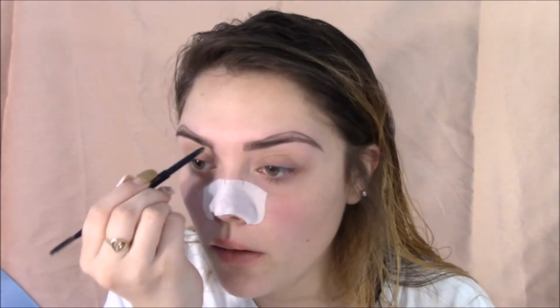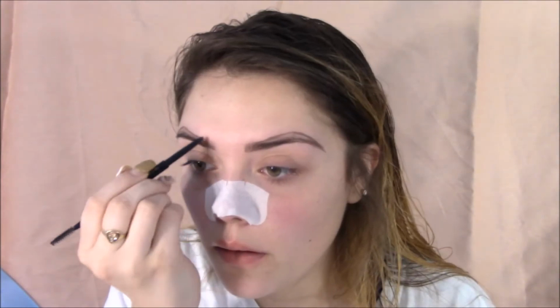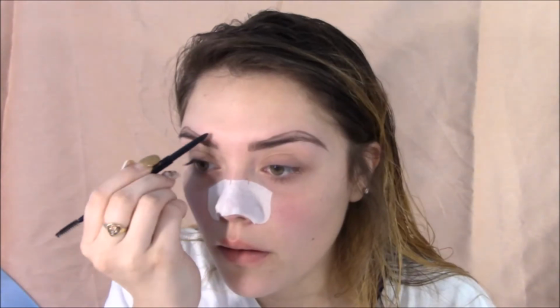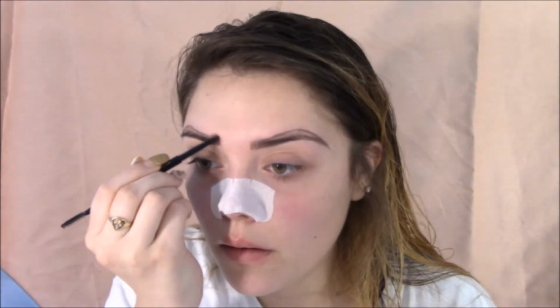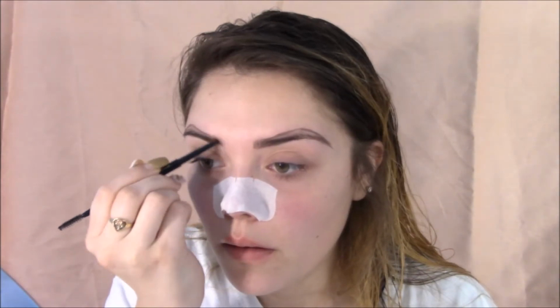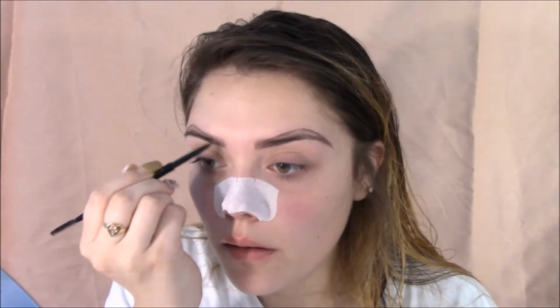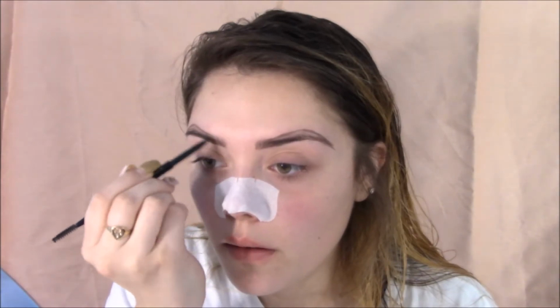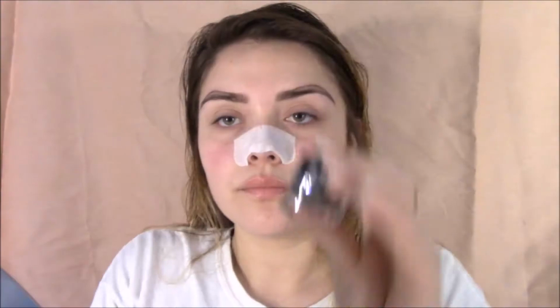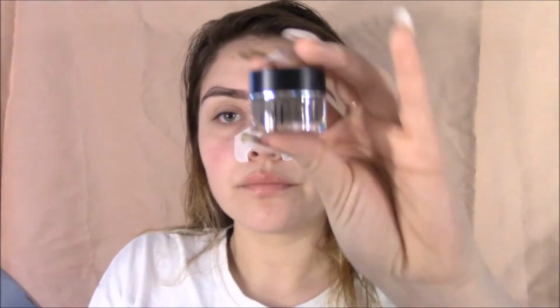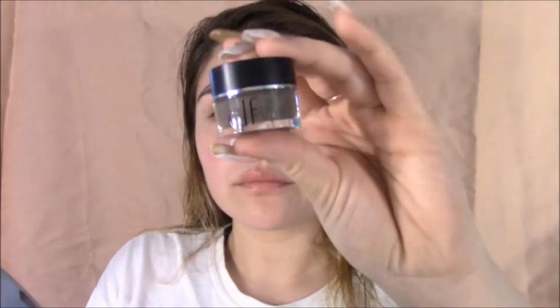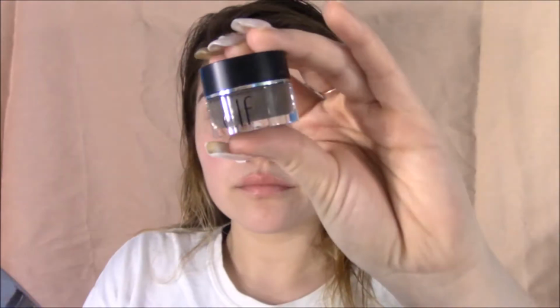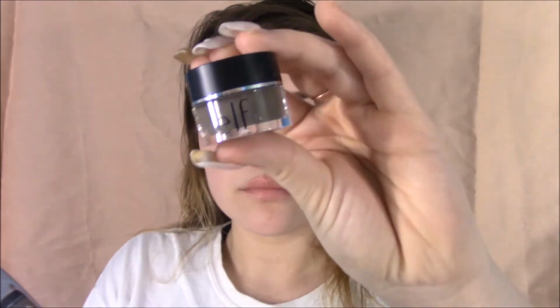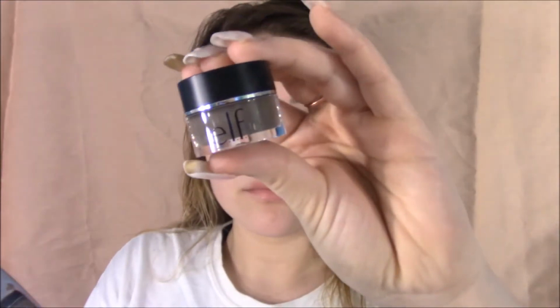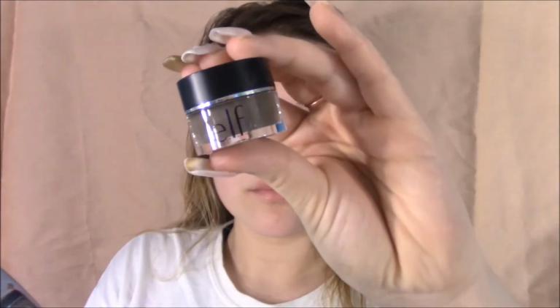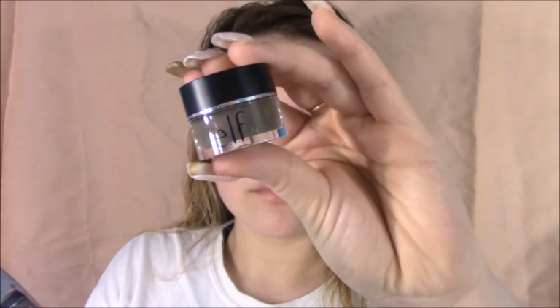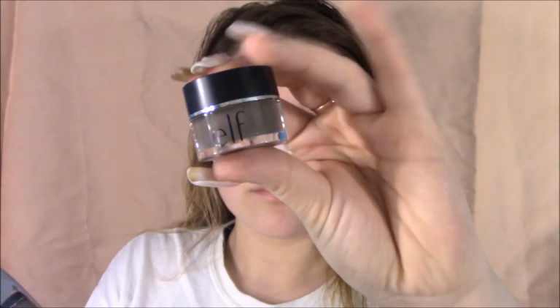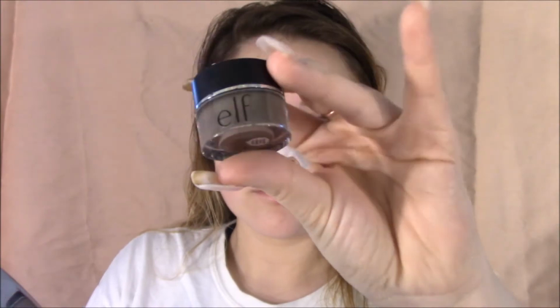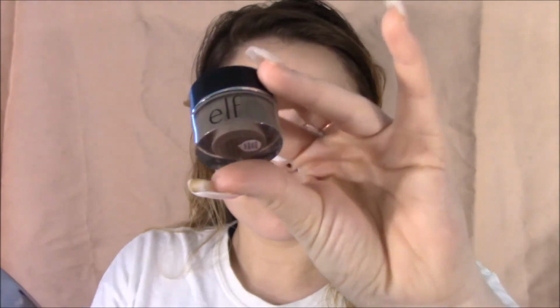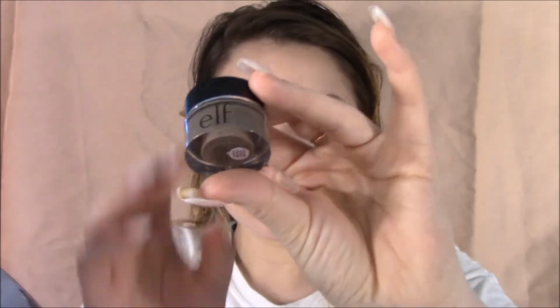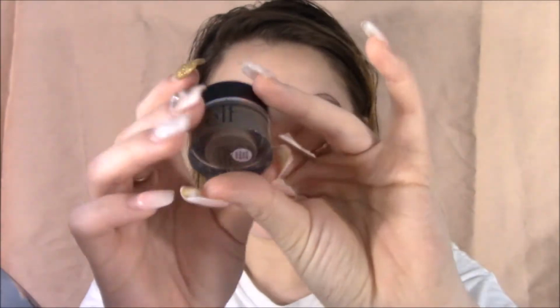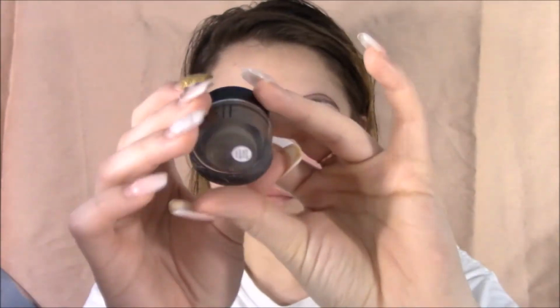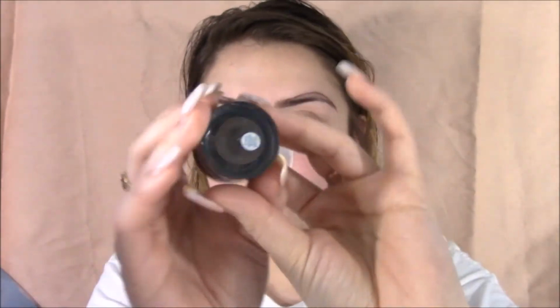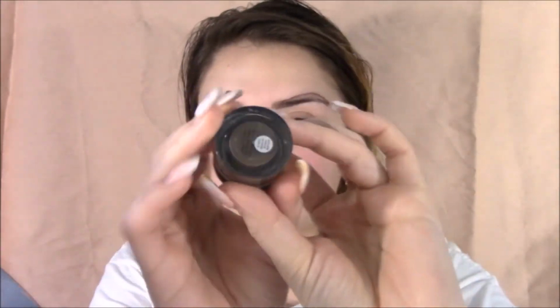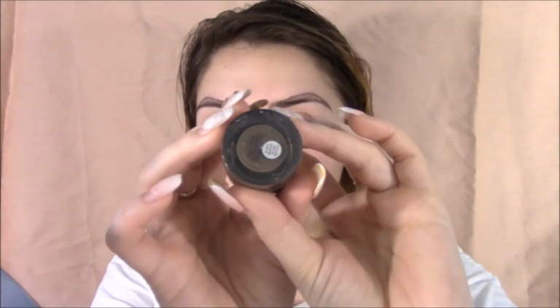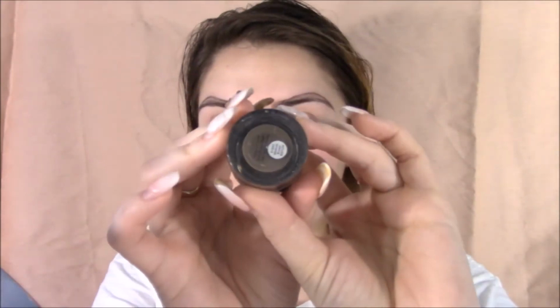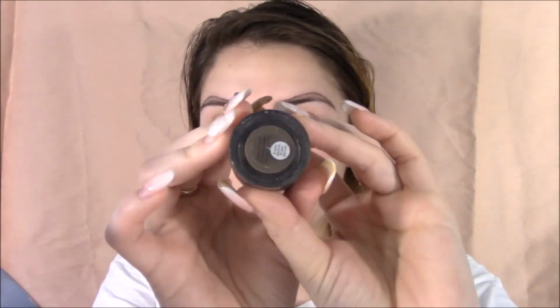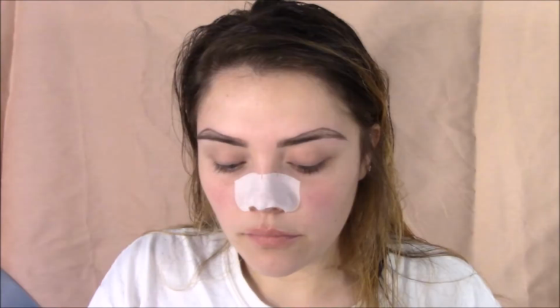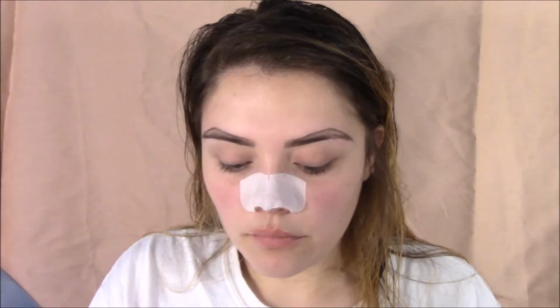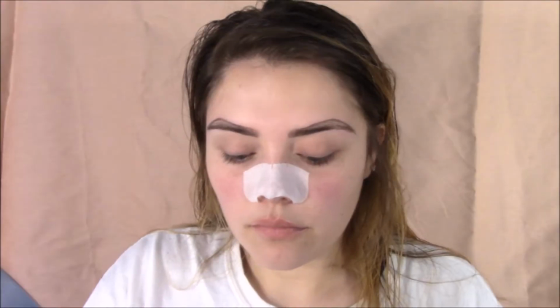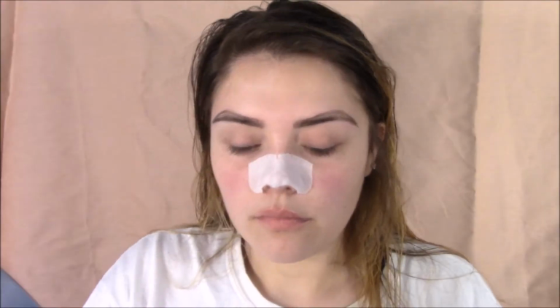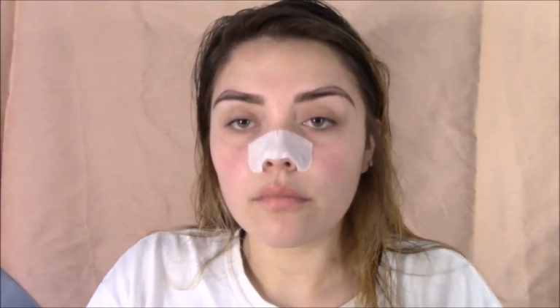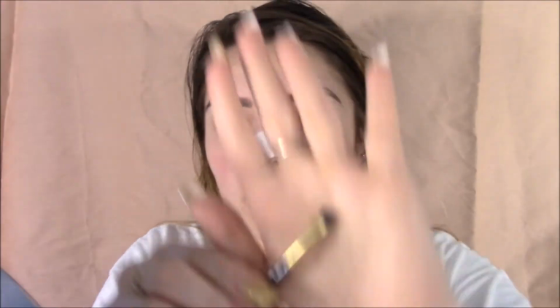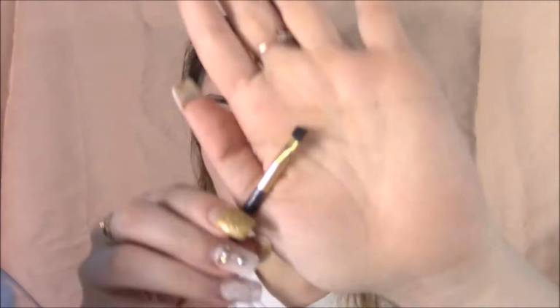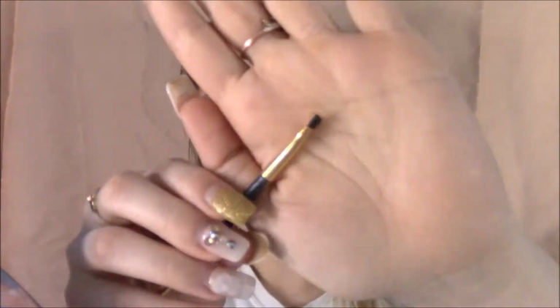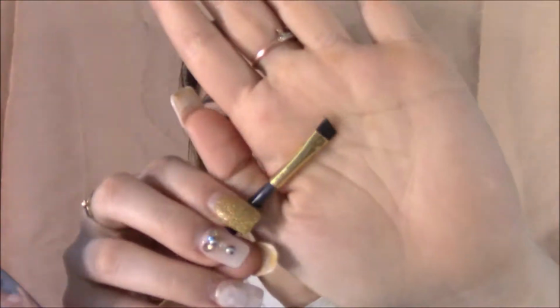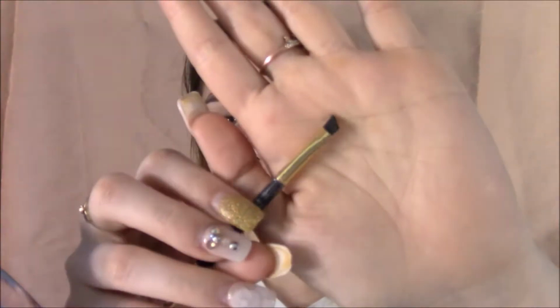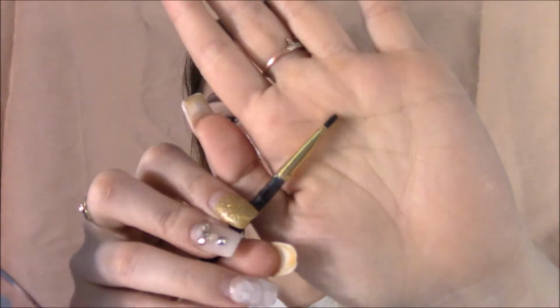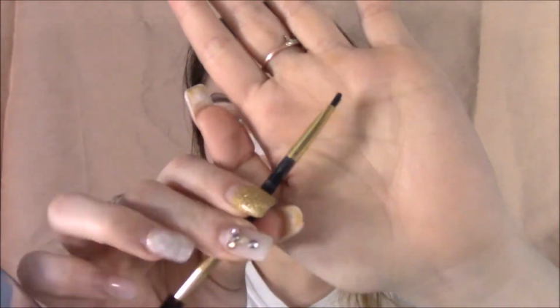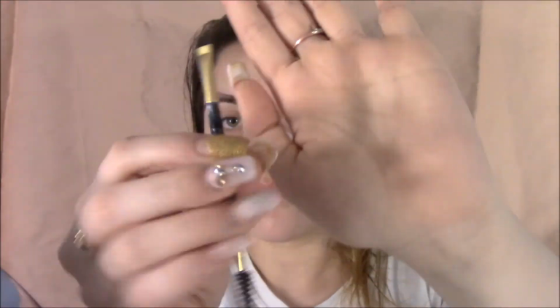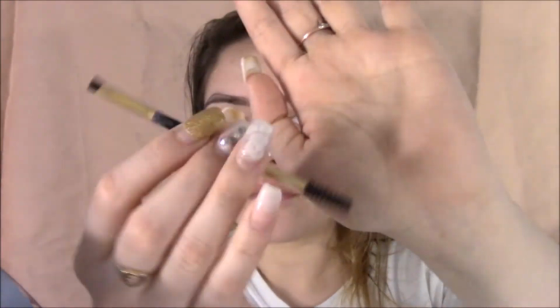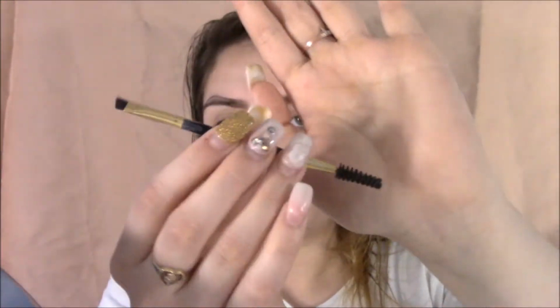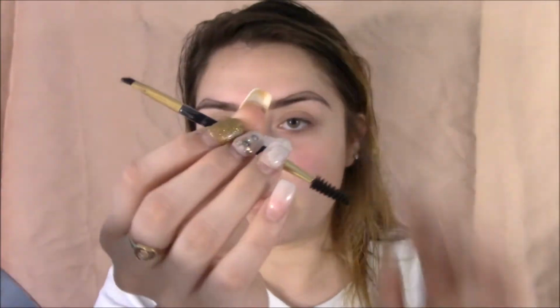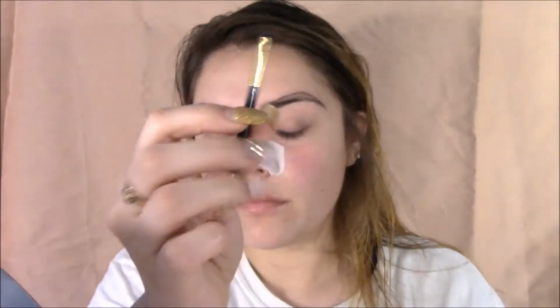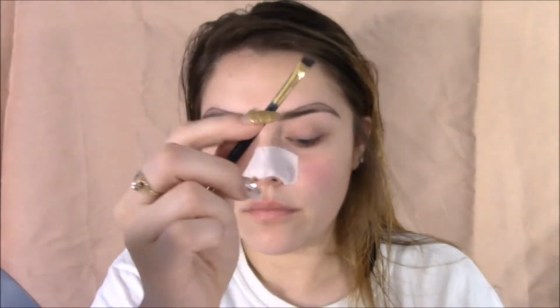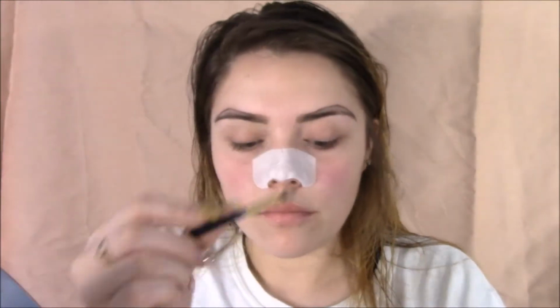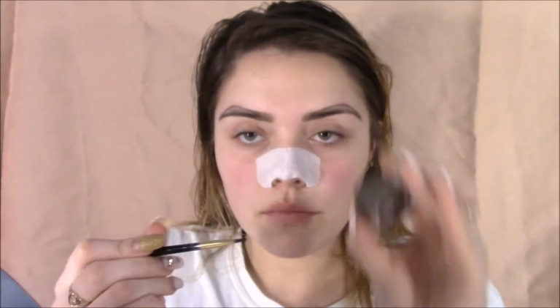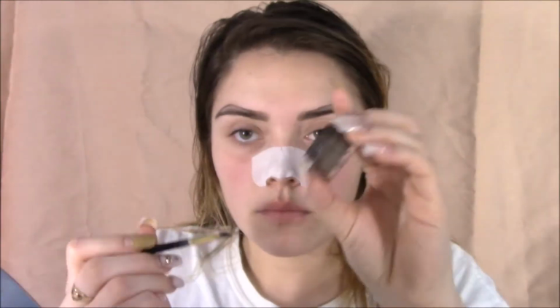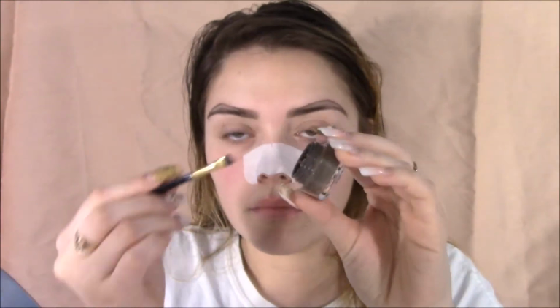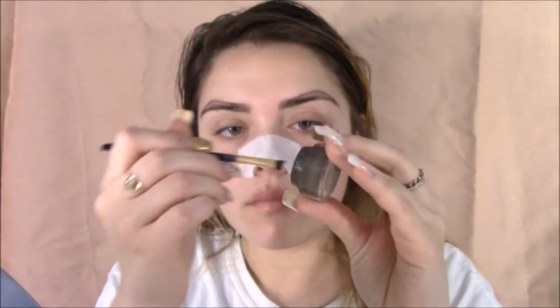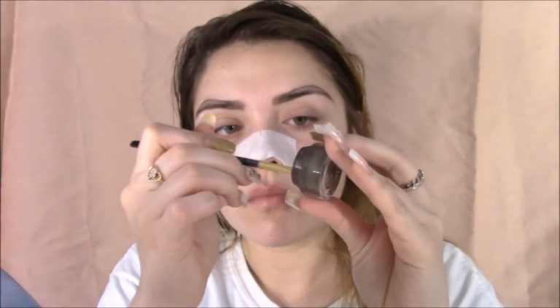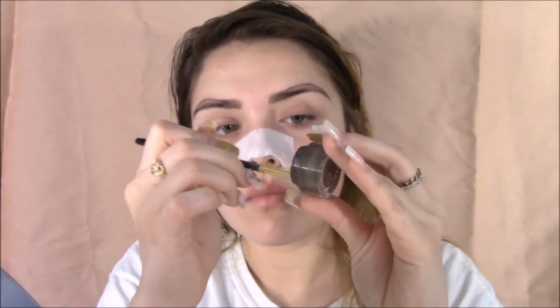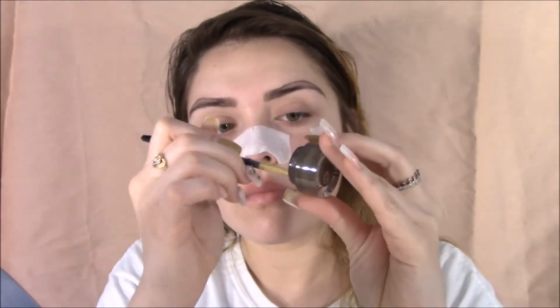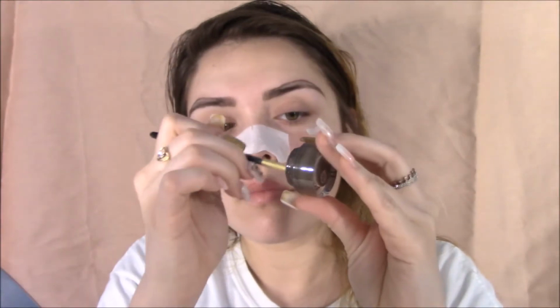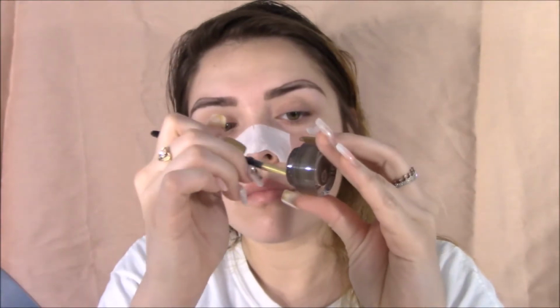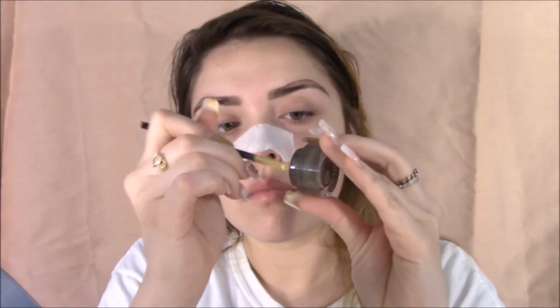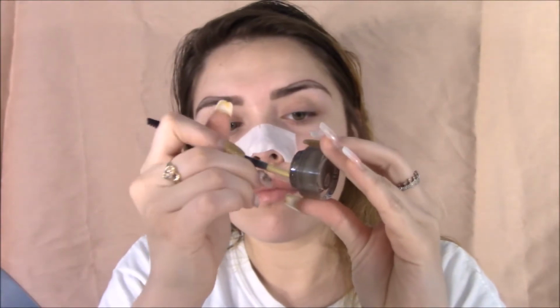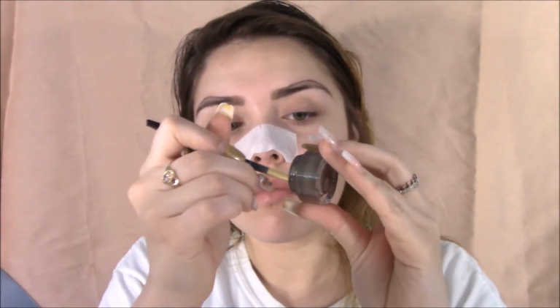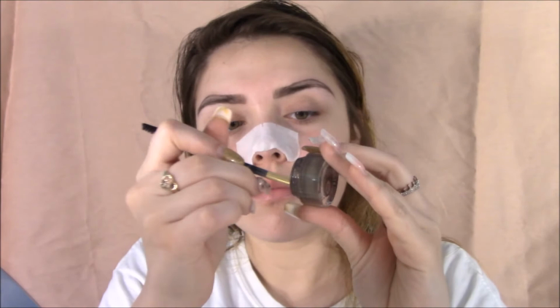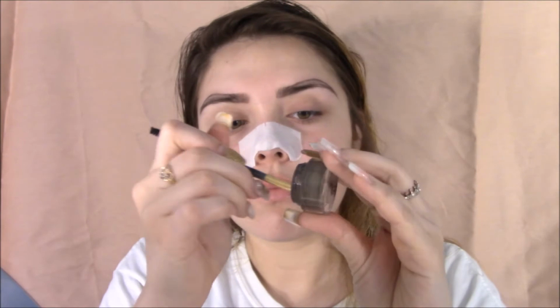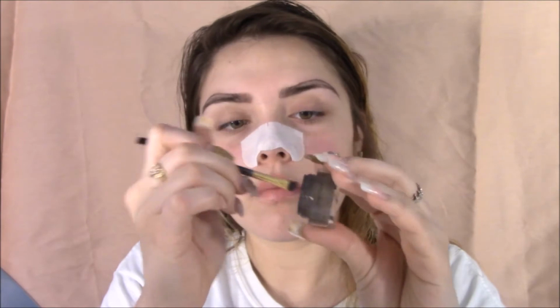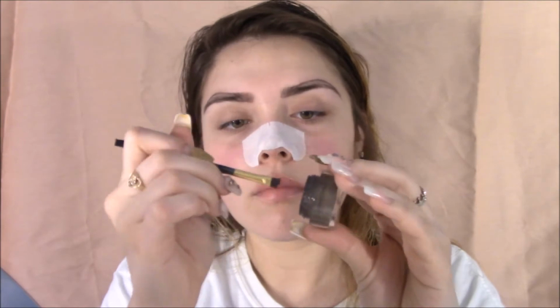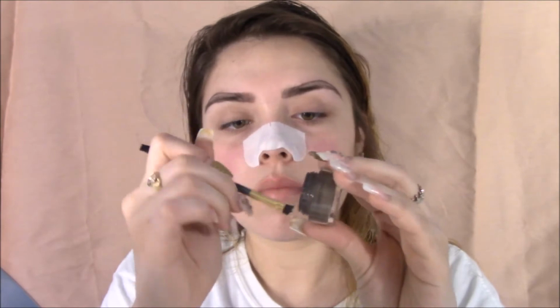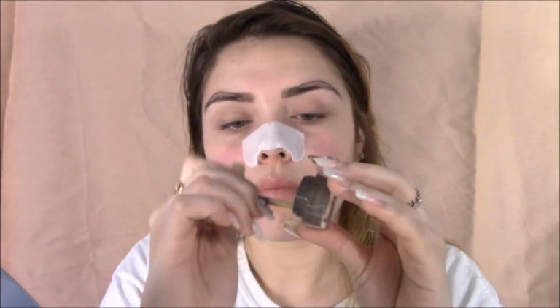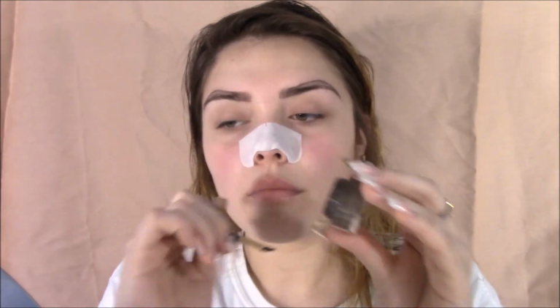So now to be filling in the blank spots, I'm going to be using my e.l.f. pomade in medium brown.